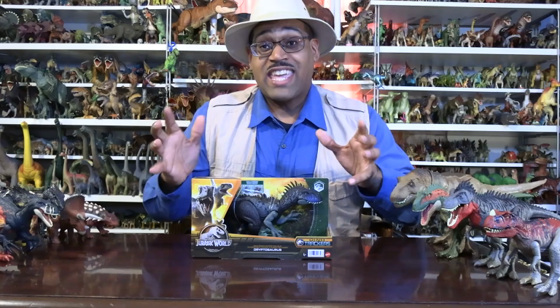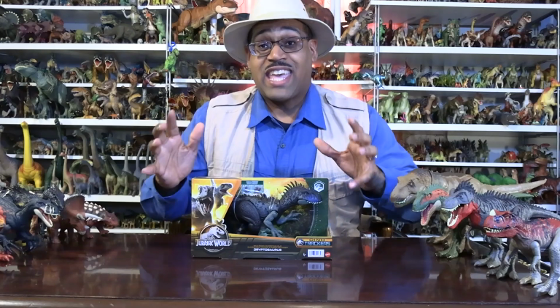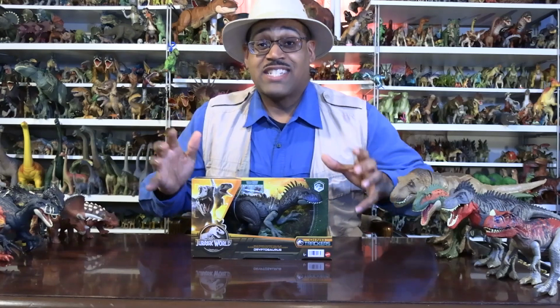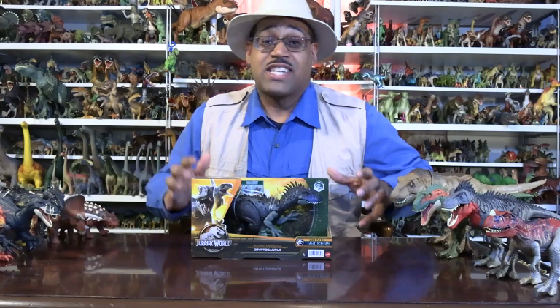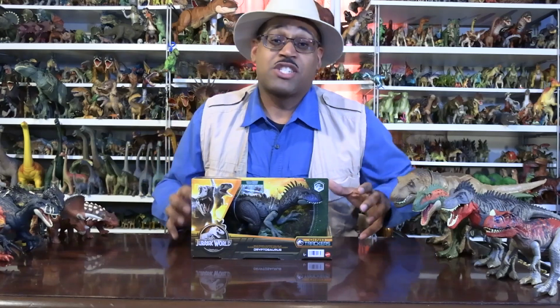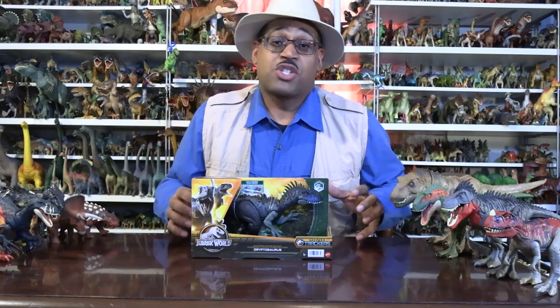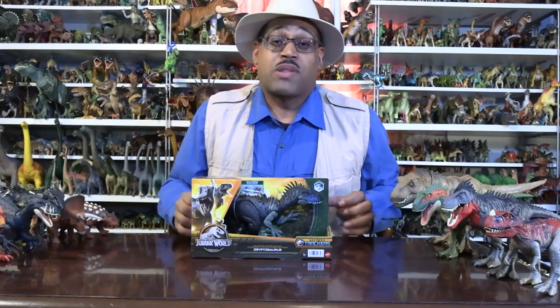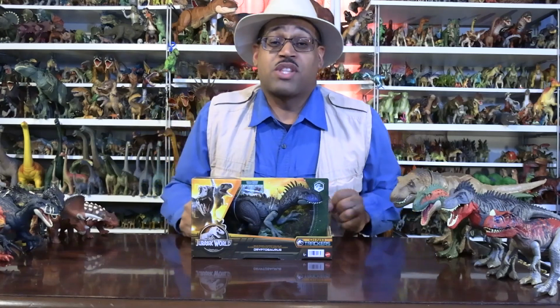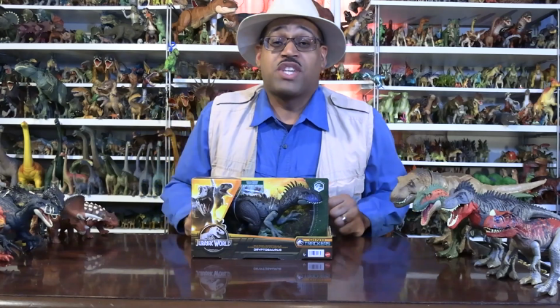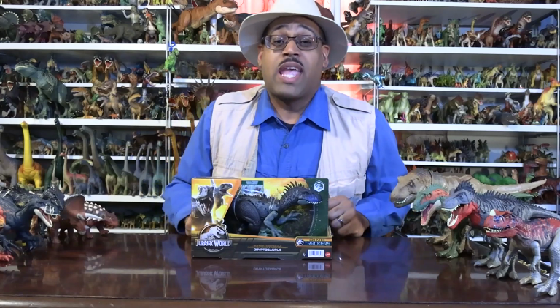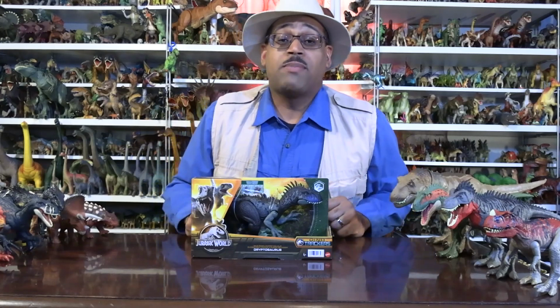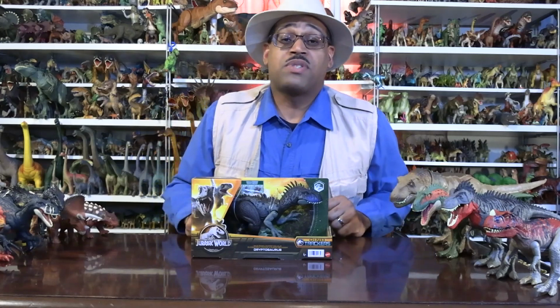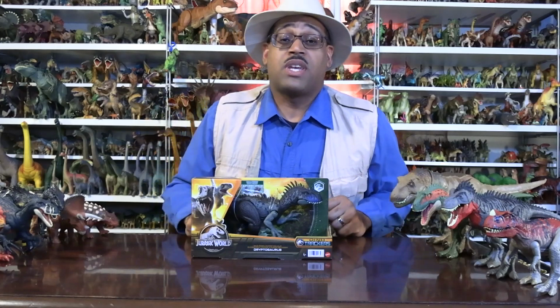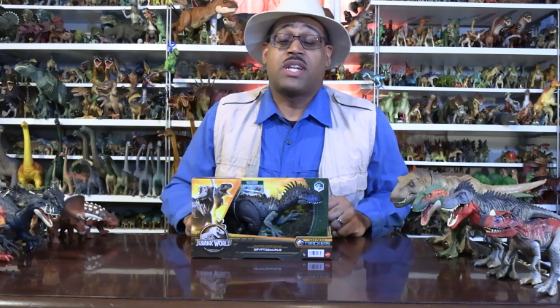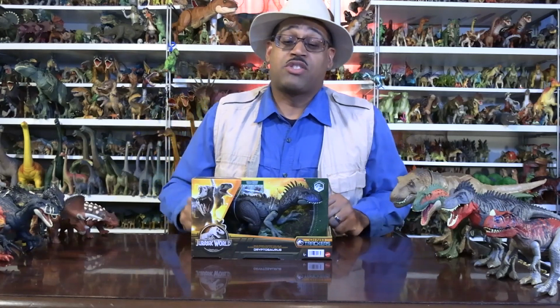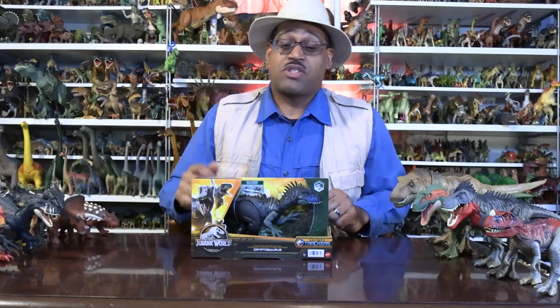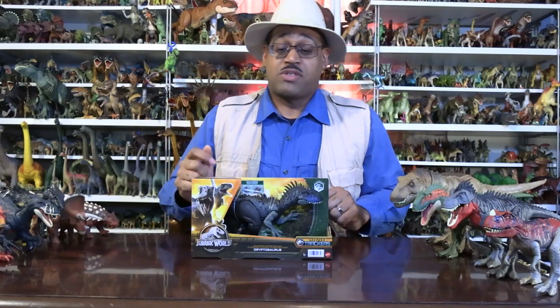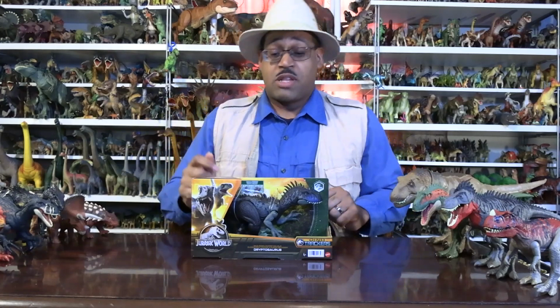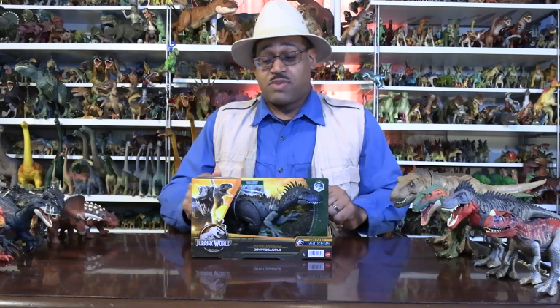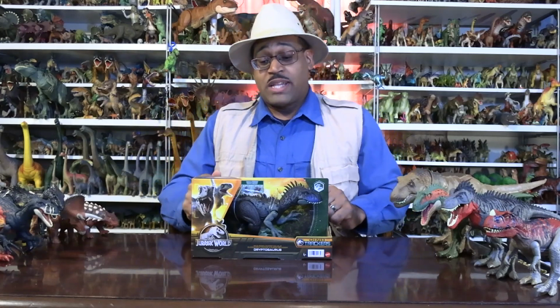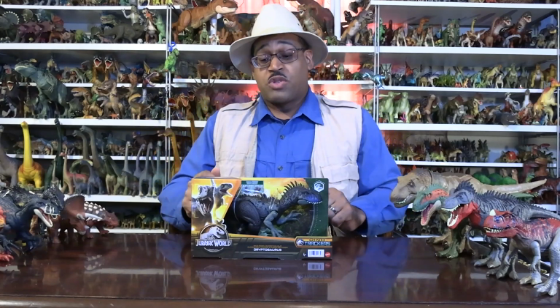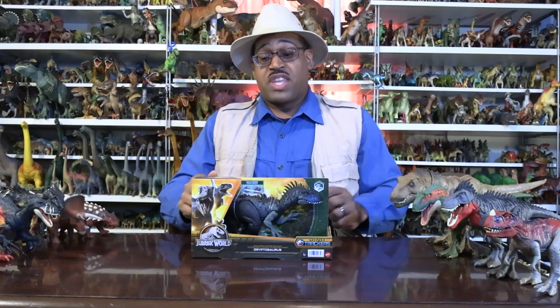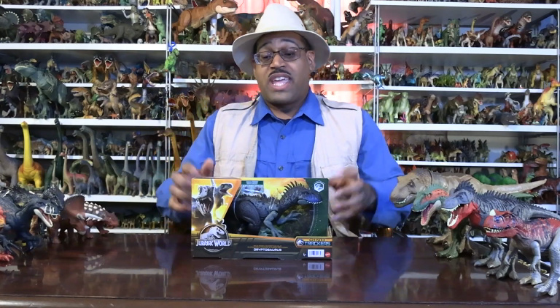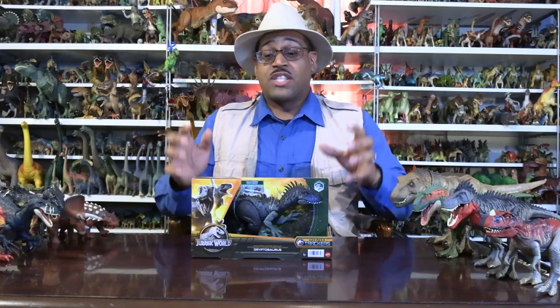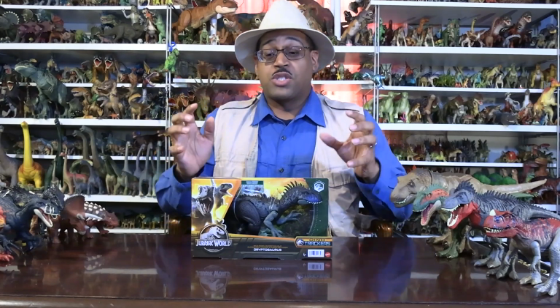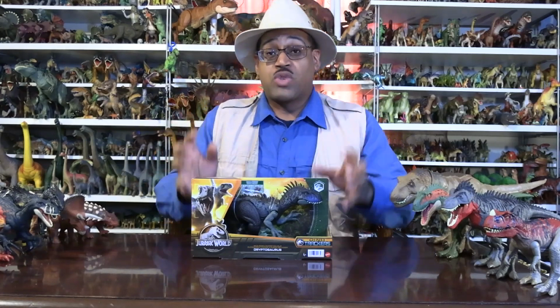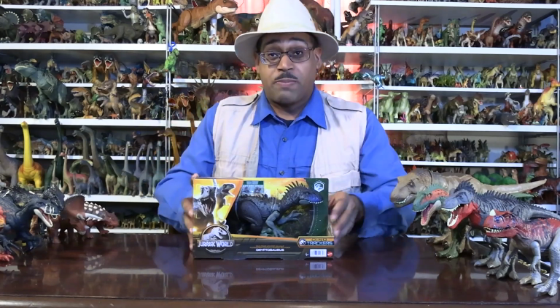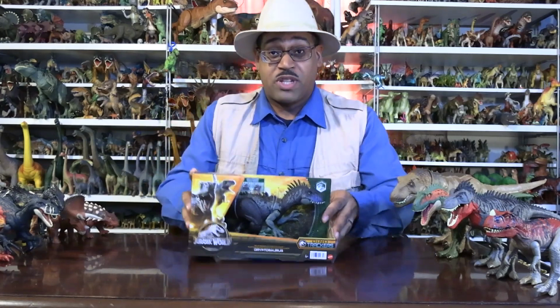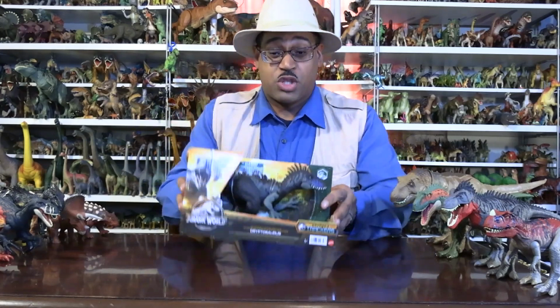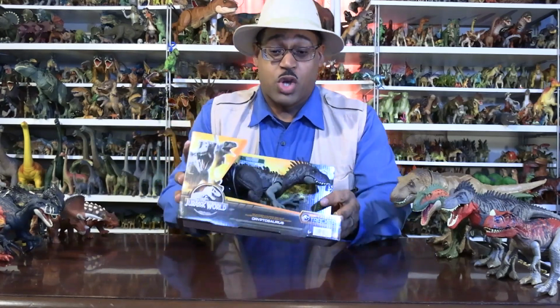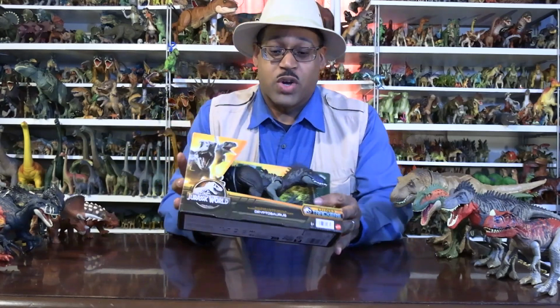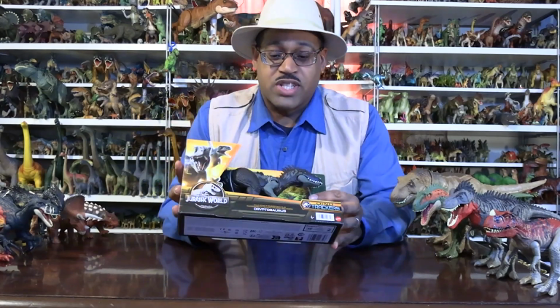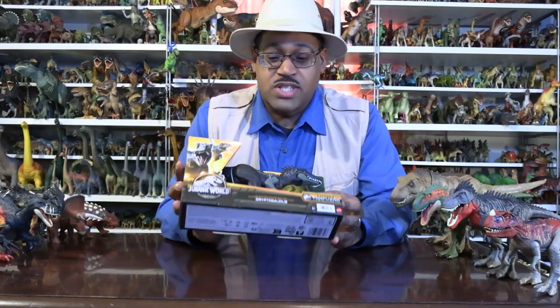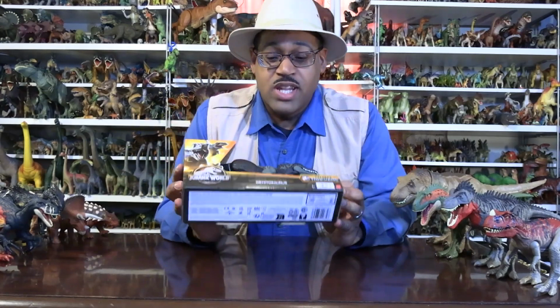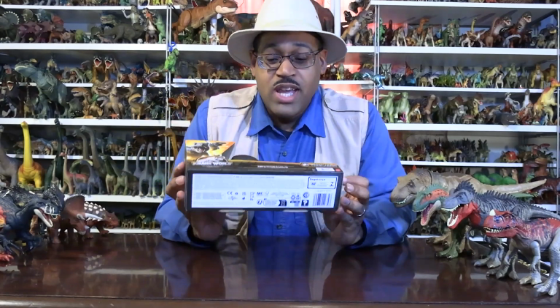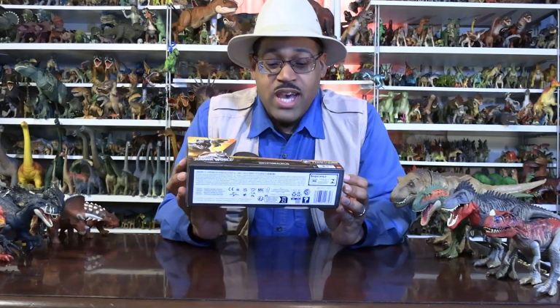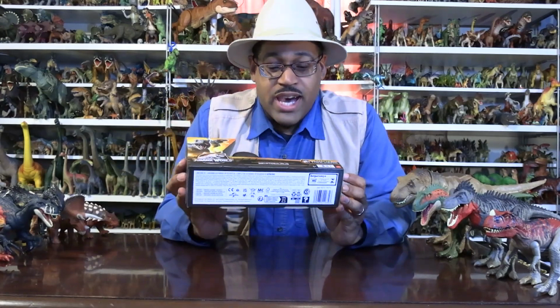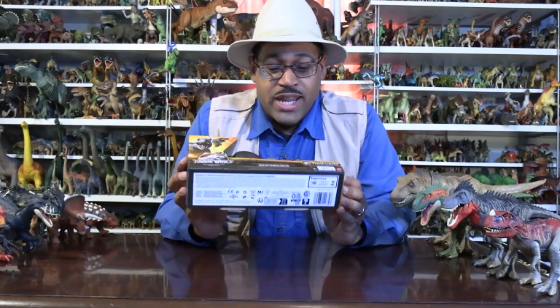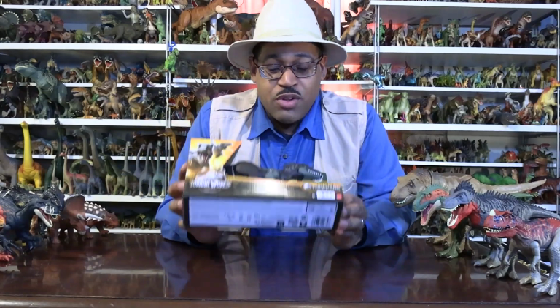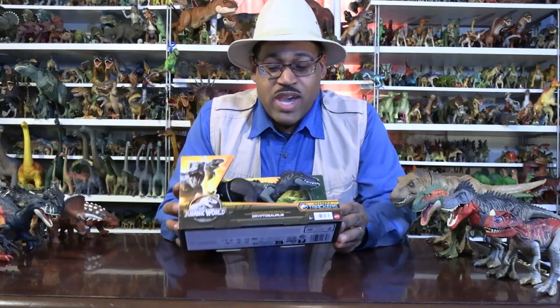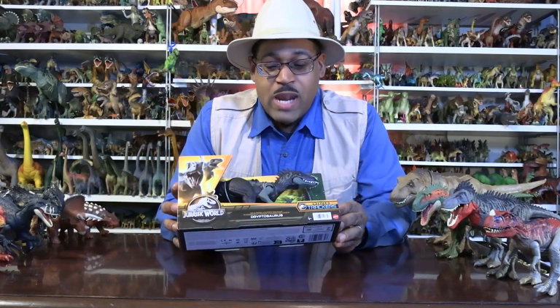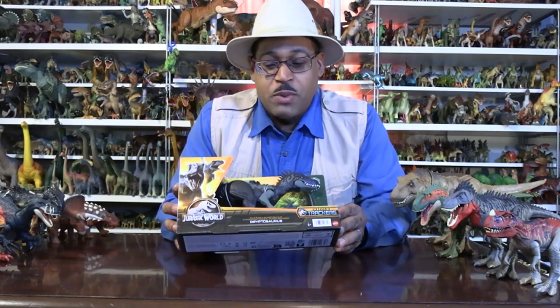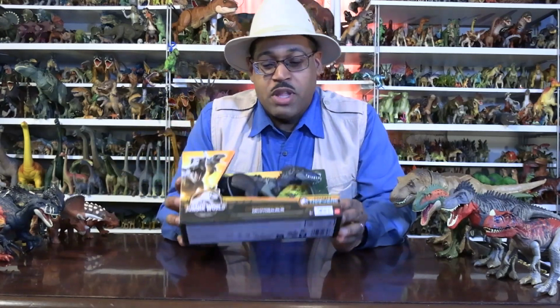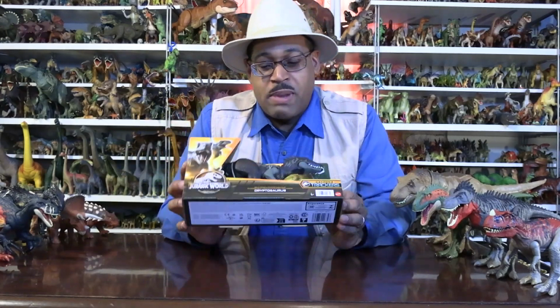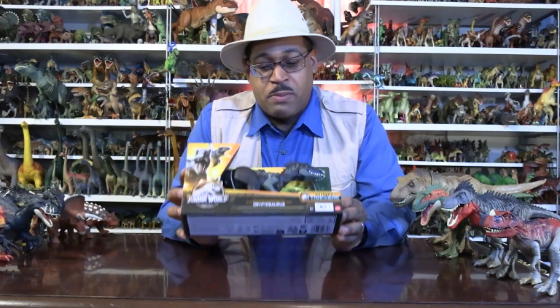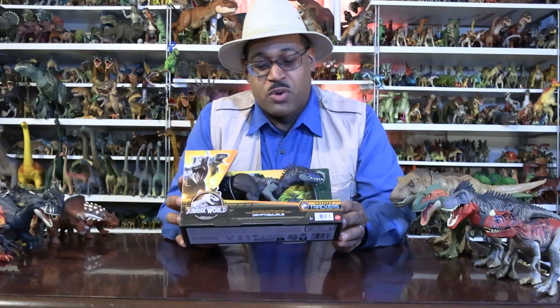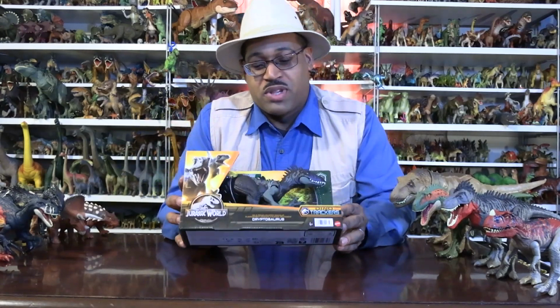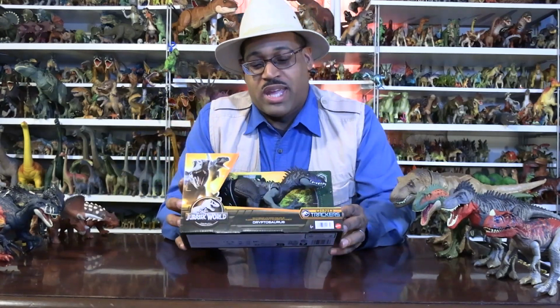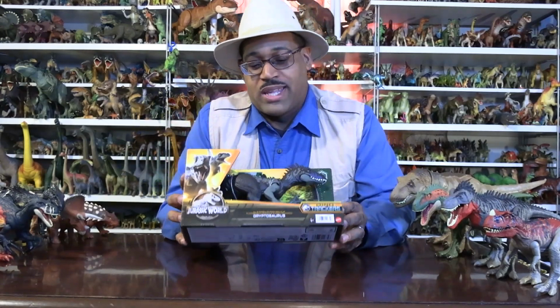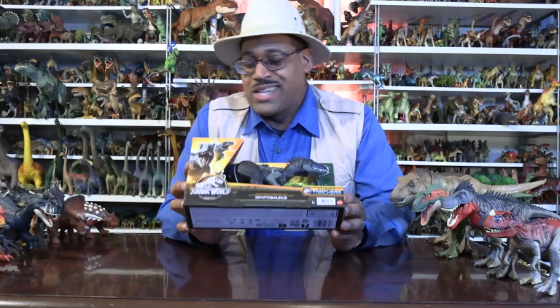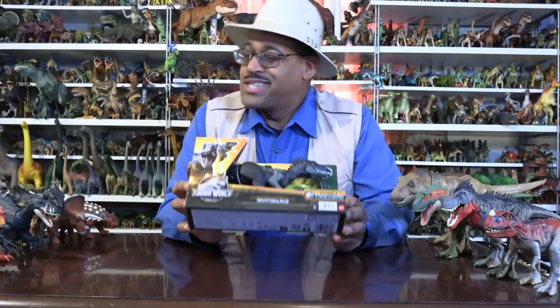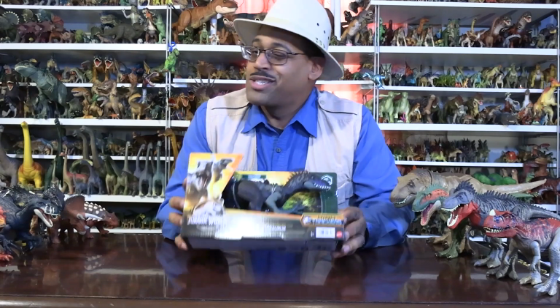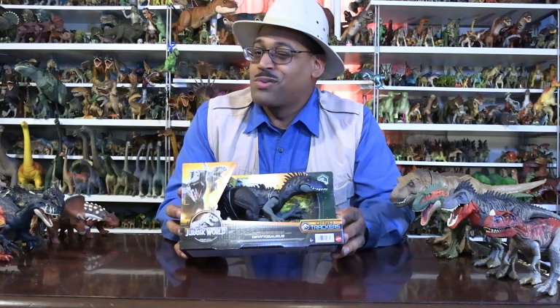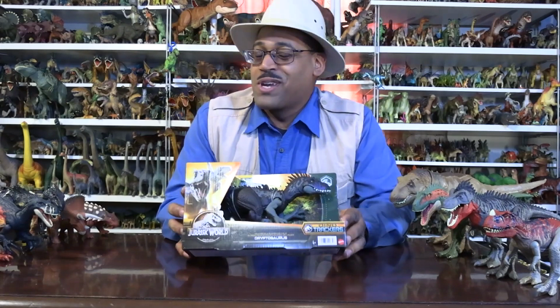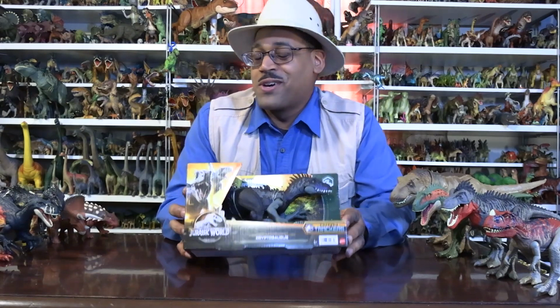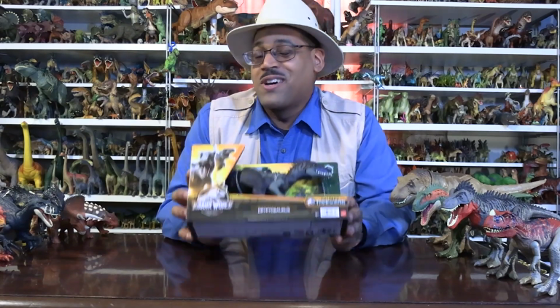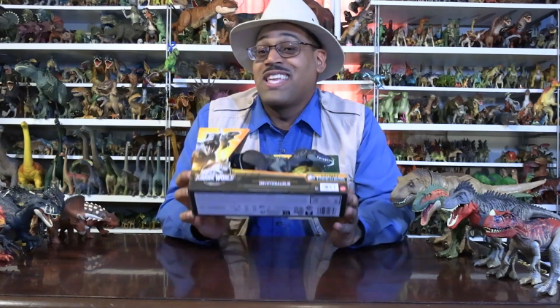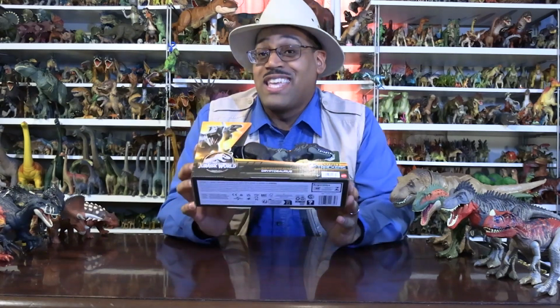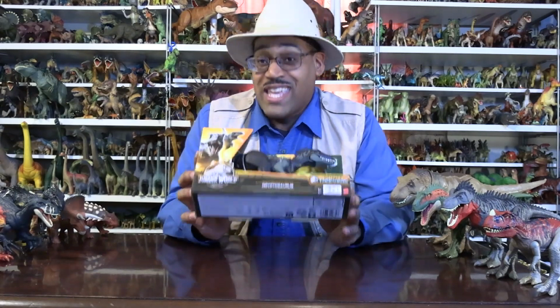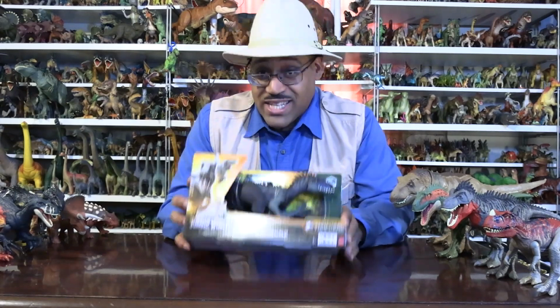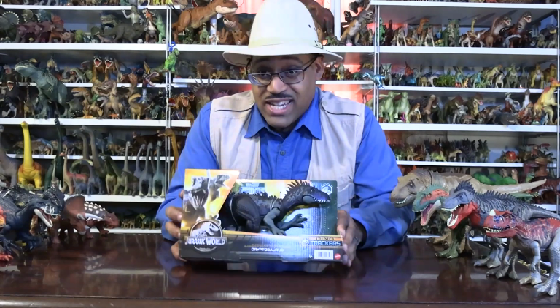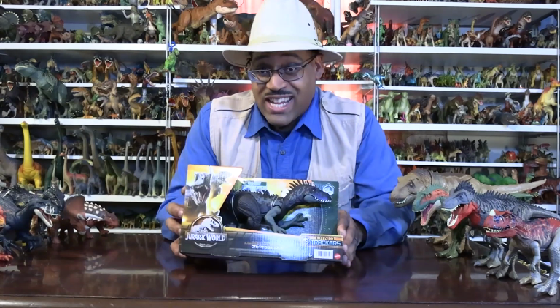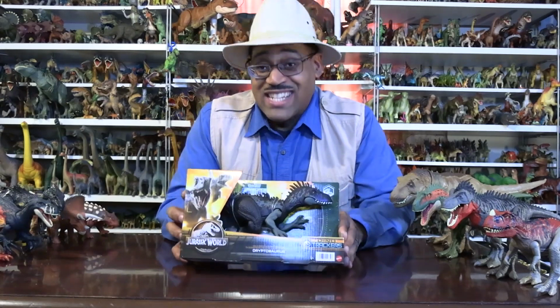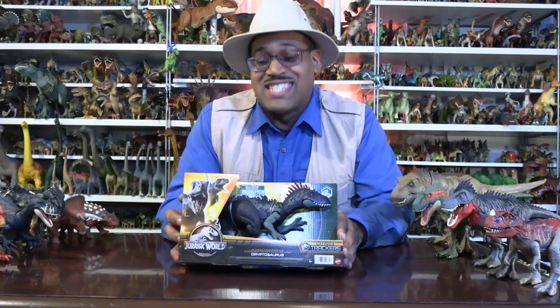Hey kids, it's Trusted James, and I'm looking at Dryptosaurus — another animal that people were like, 'Is this real?' Yes, it is.